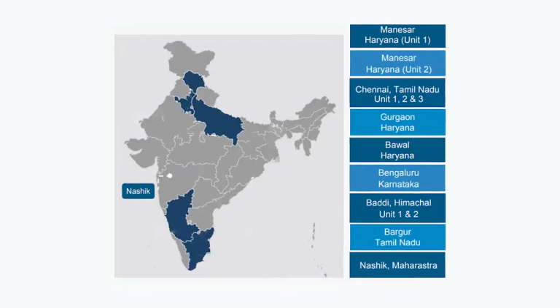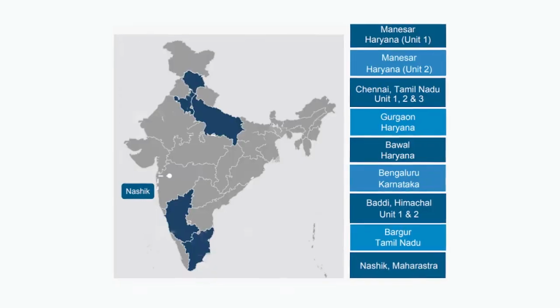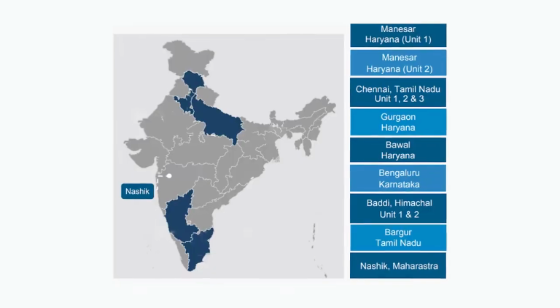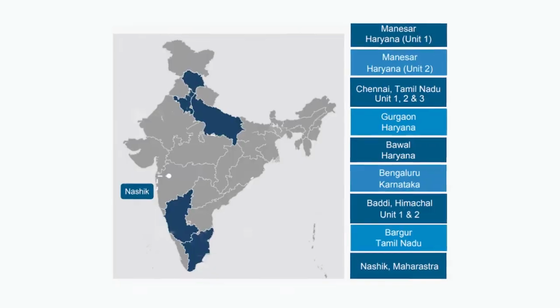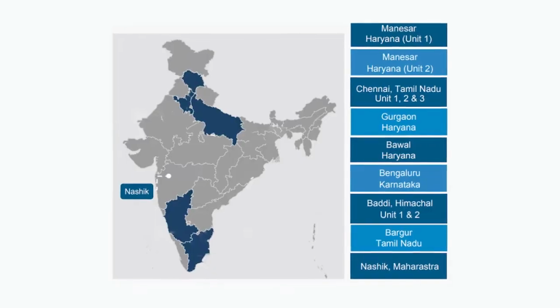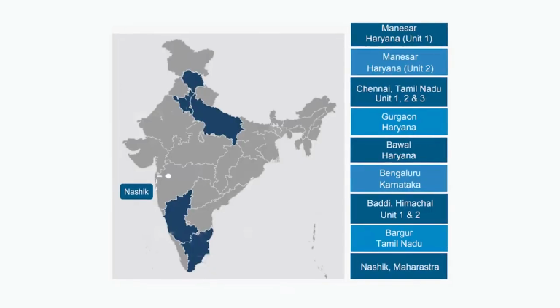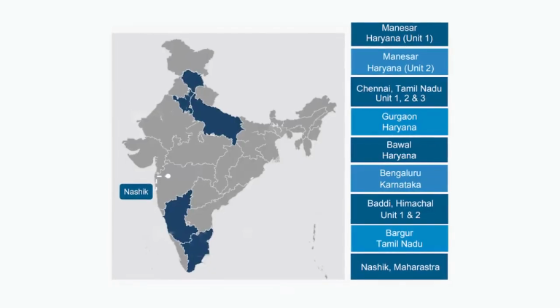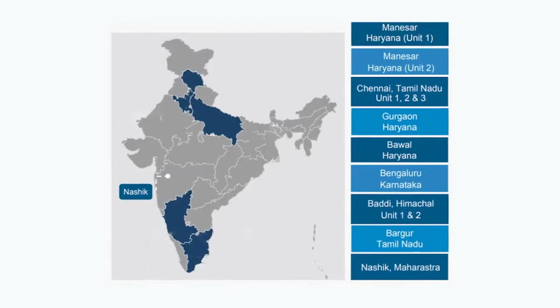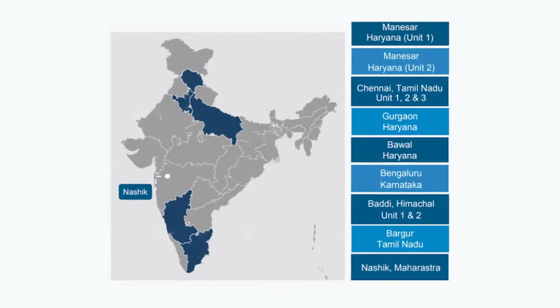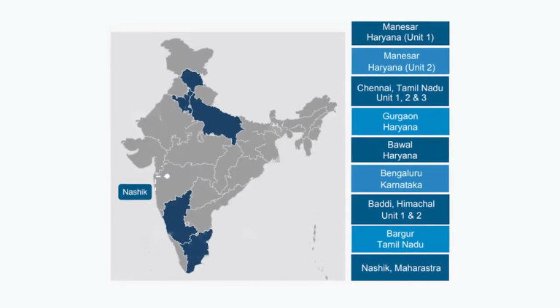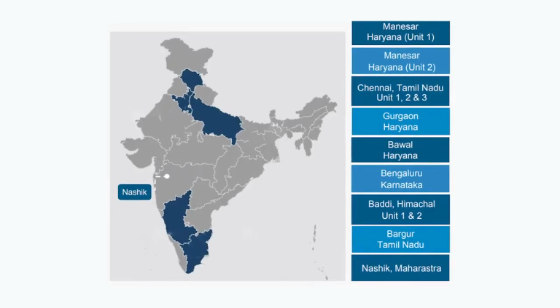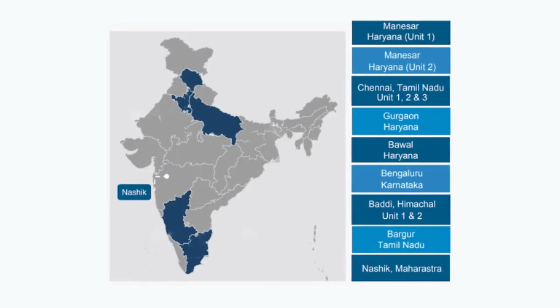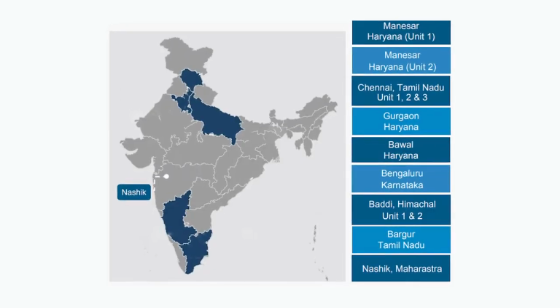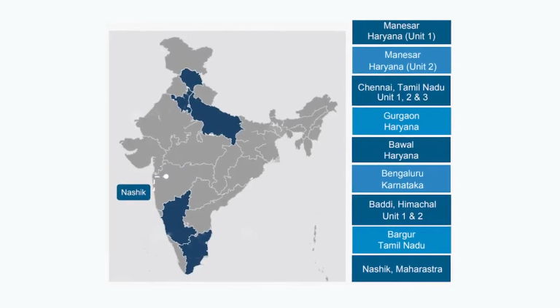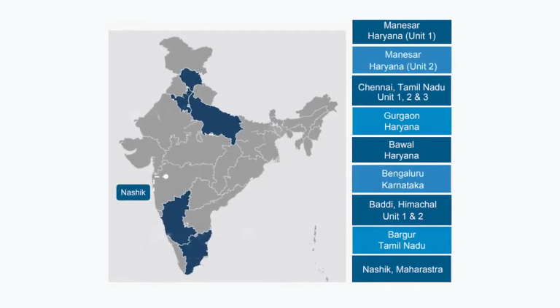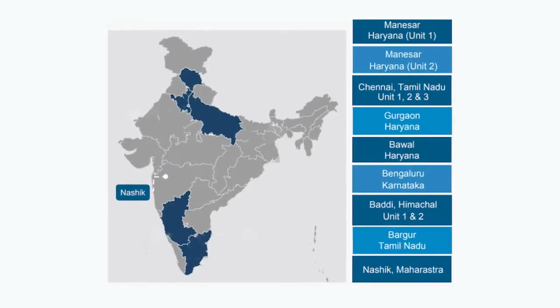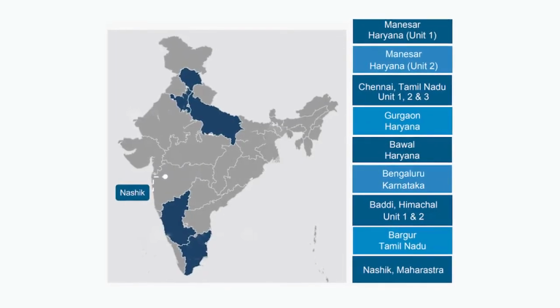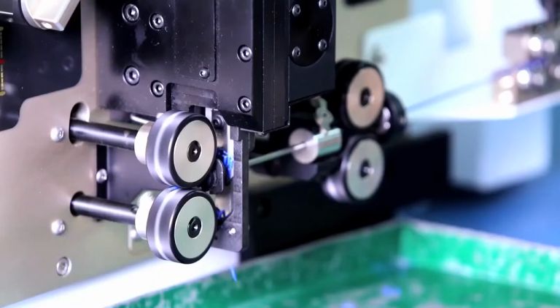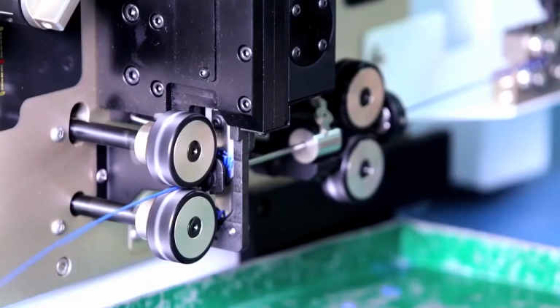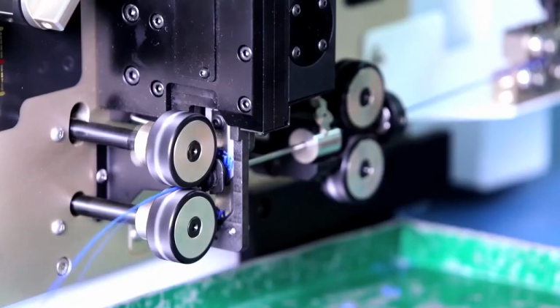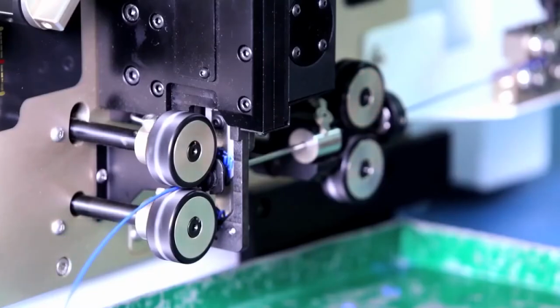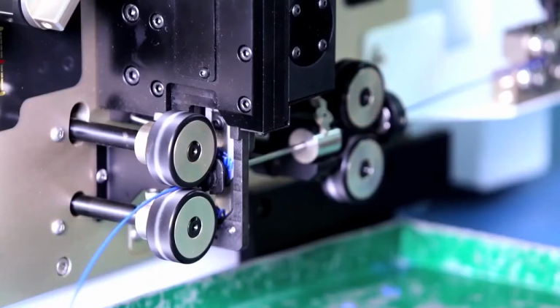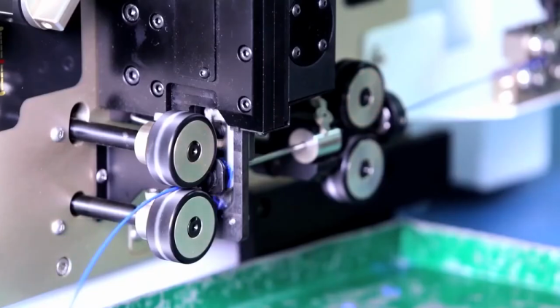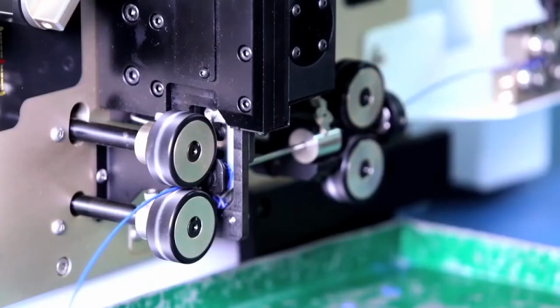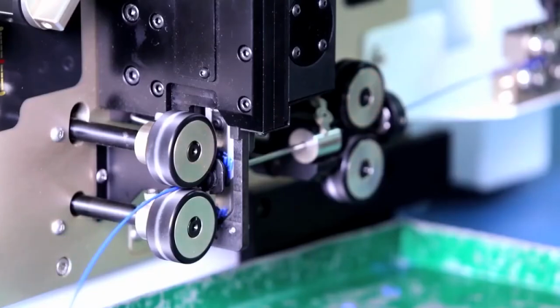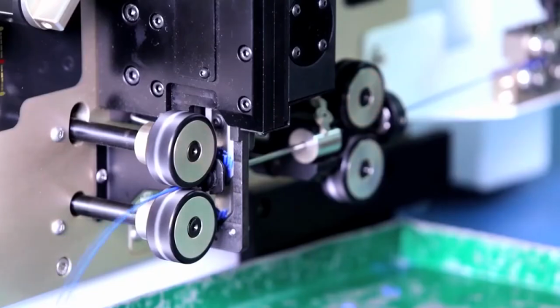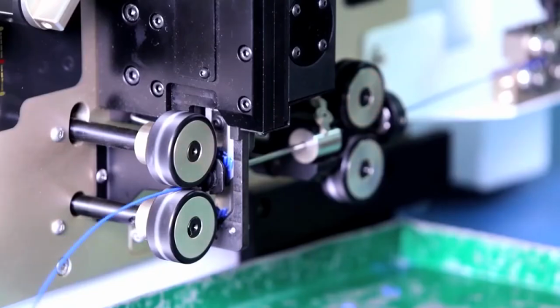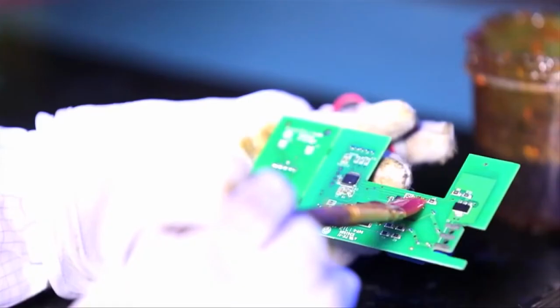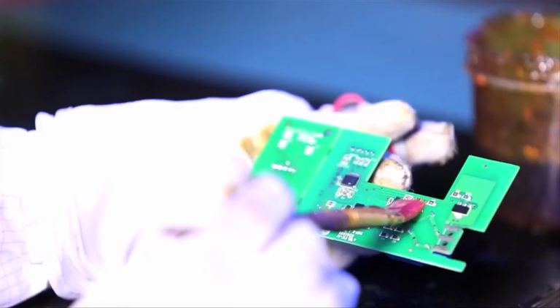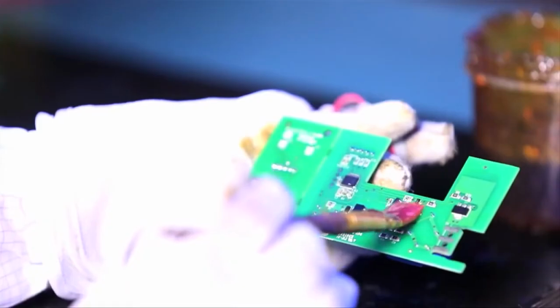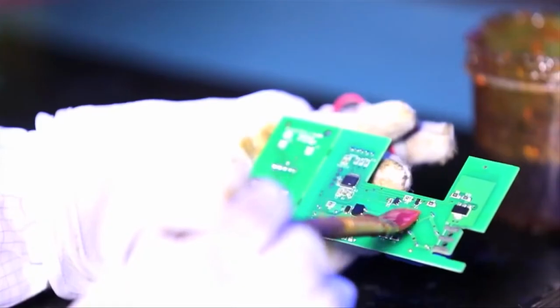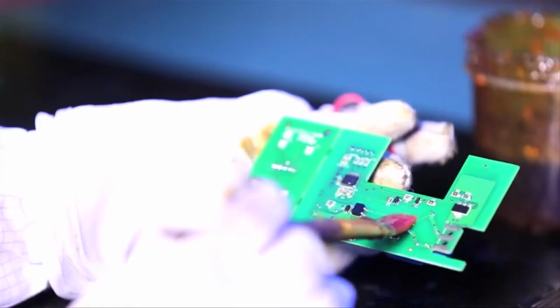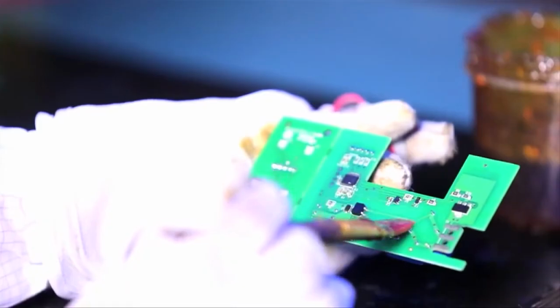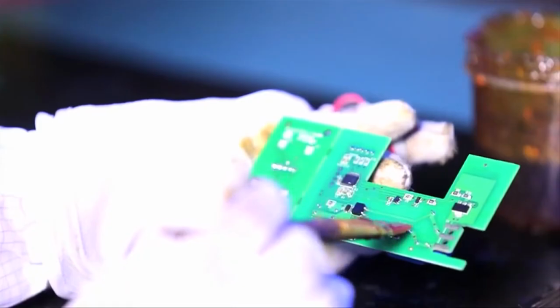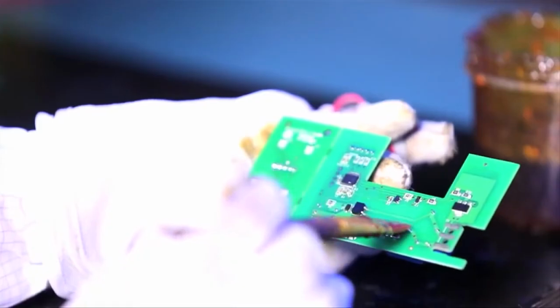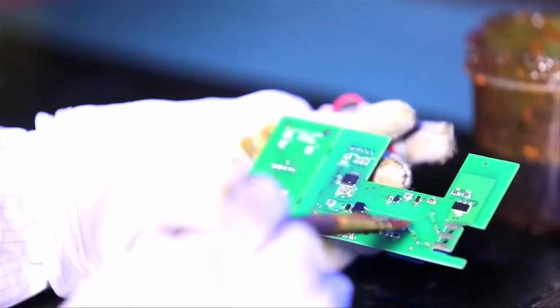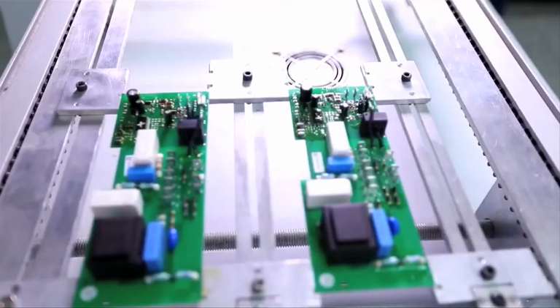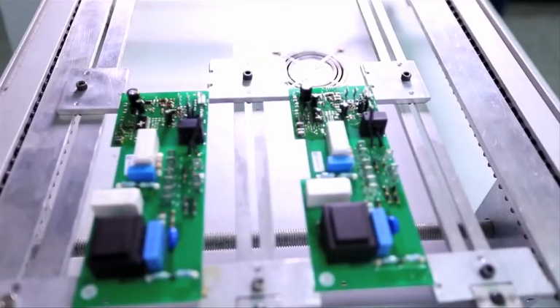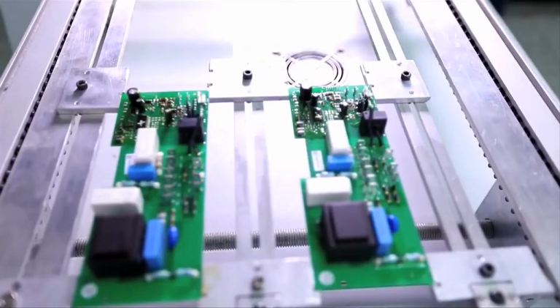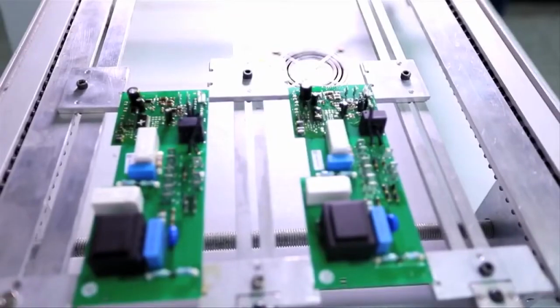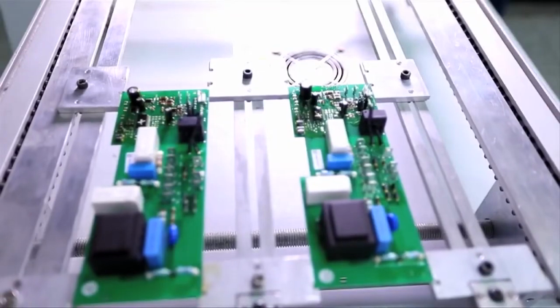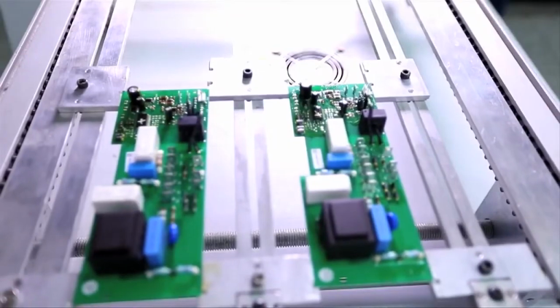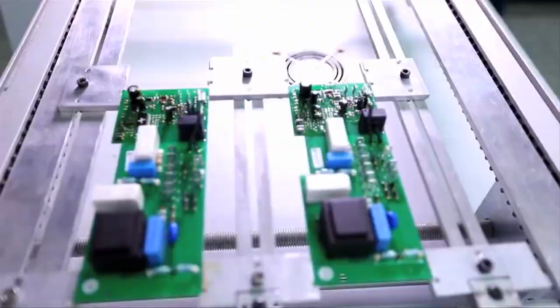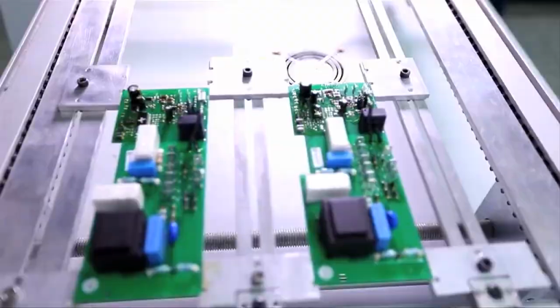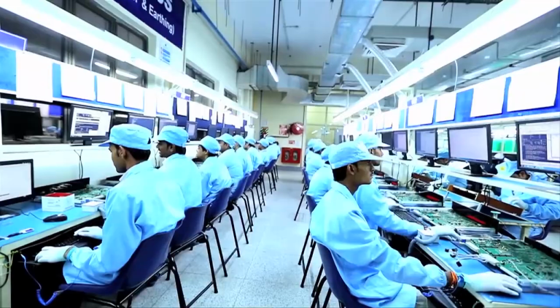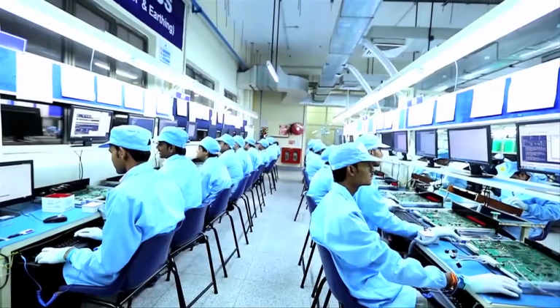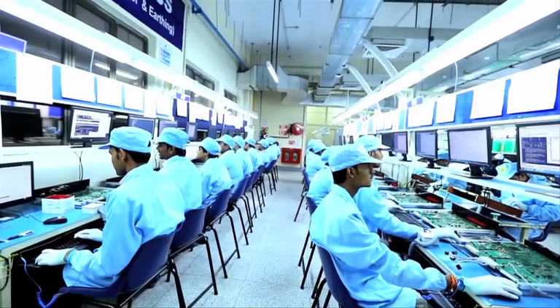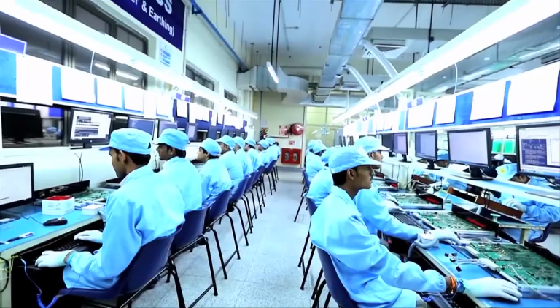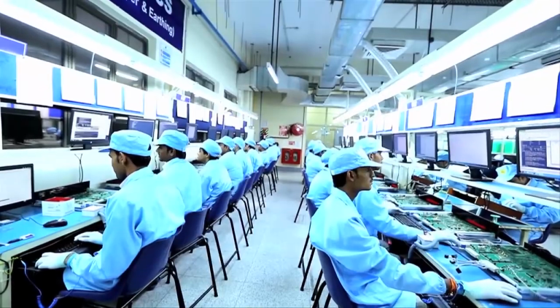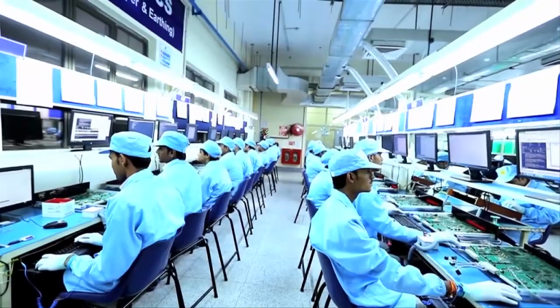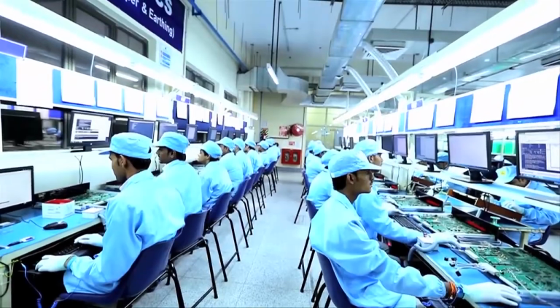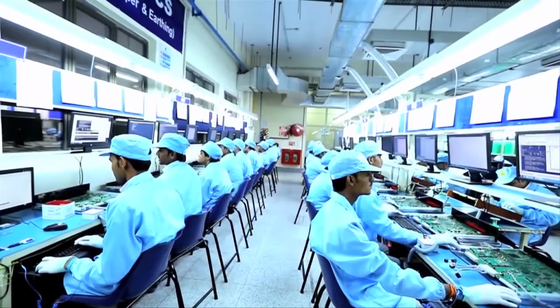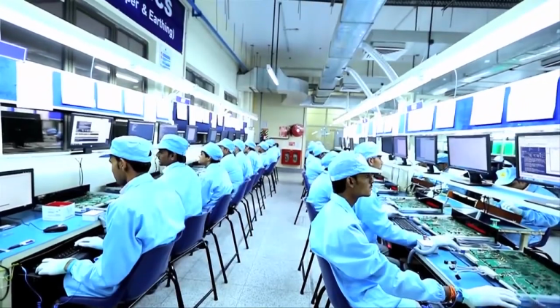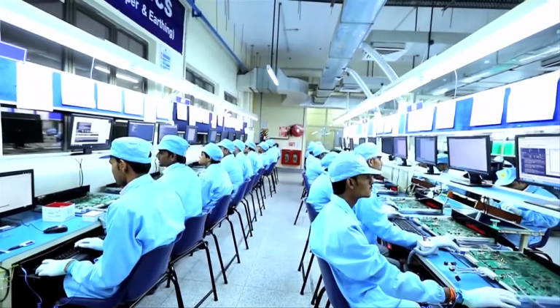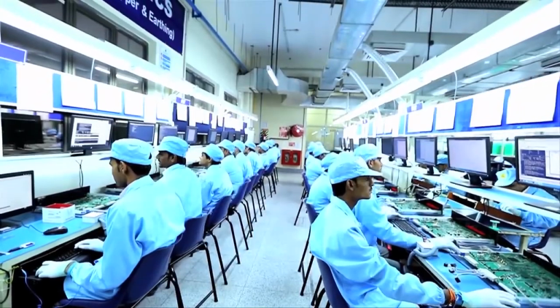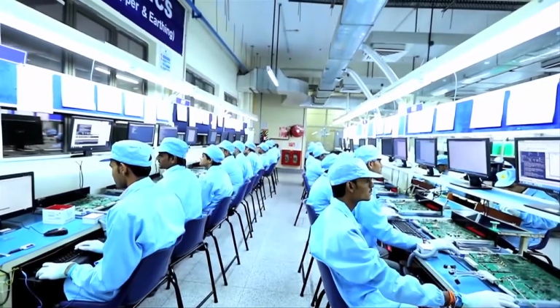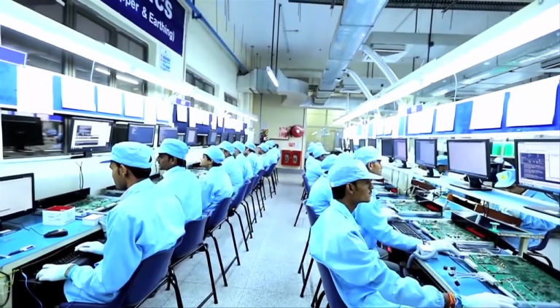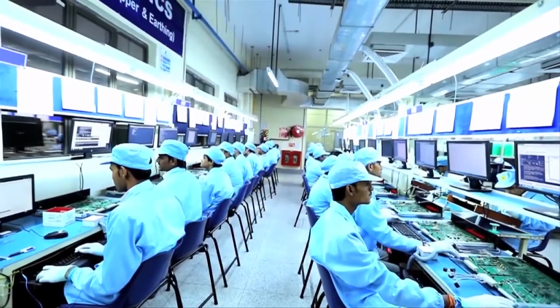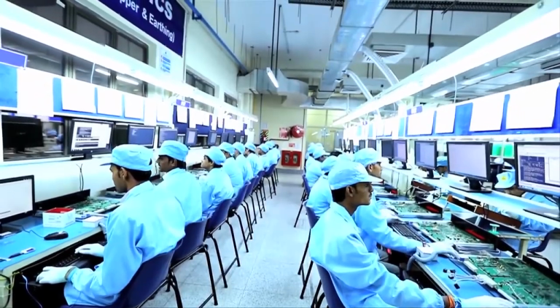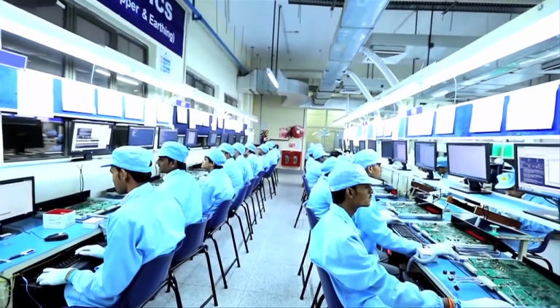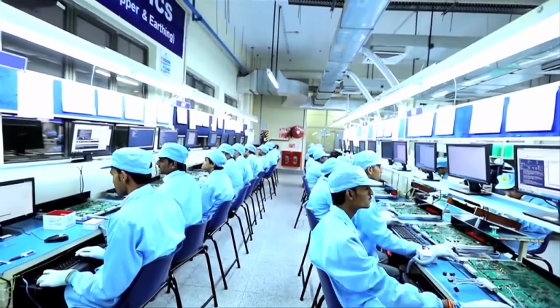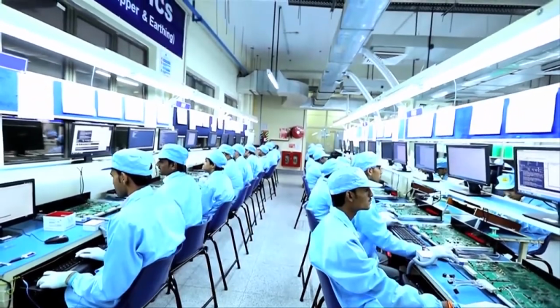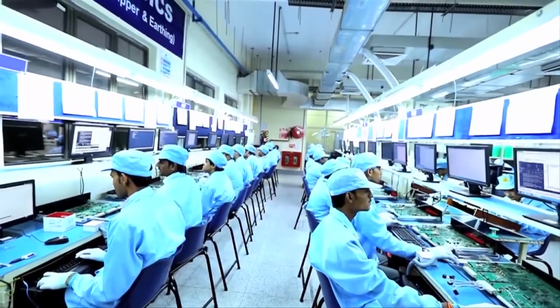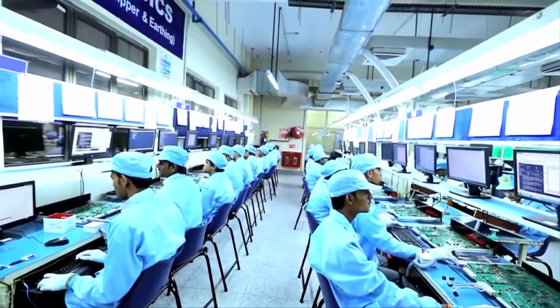Our Bhargur facility in Tamil Nadu manufactures electromagnetic components and assemblies. And the Nashik plant in Maharashtra is dedicated to electromechanical products.